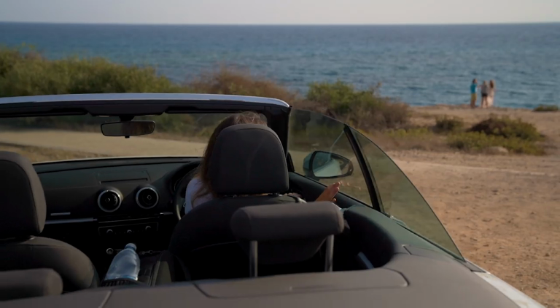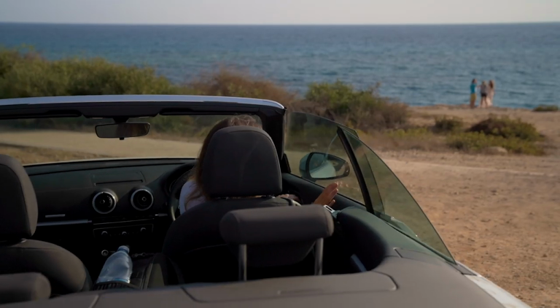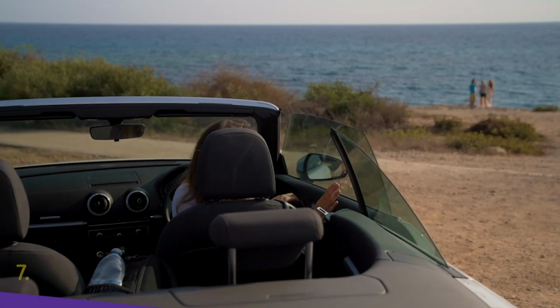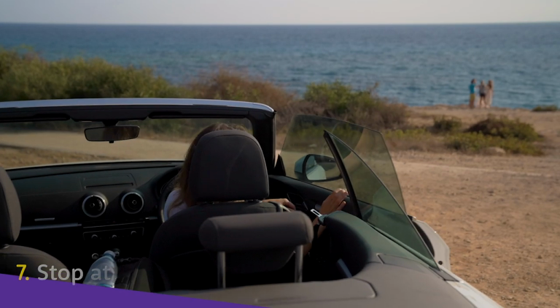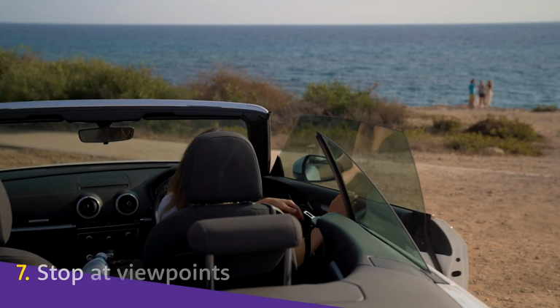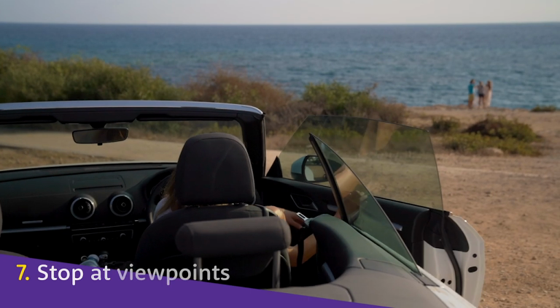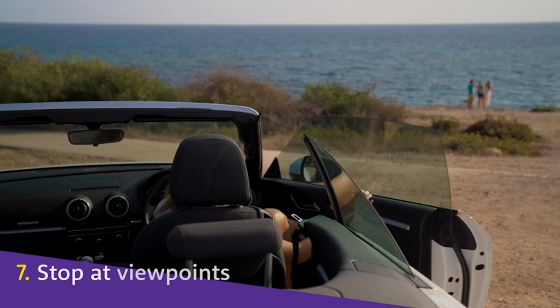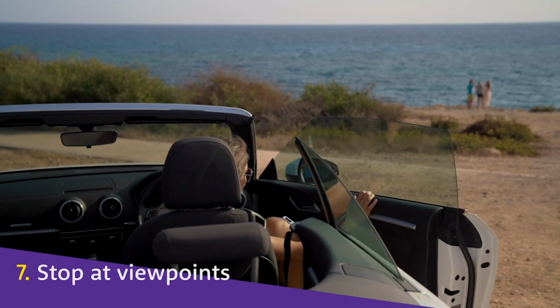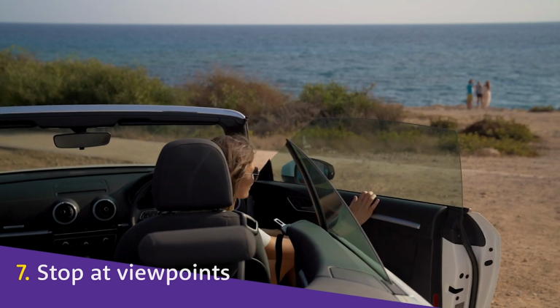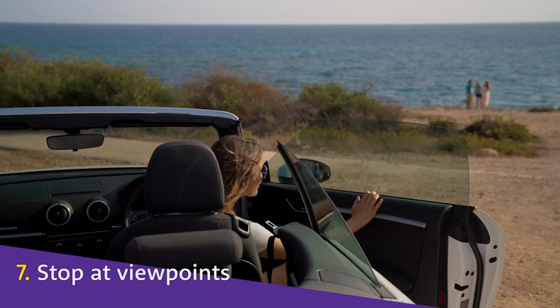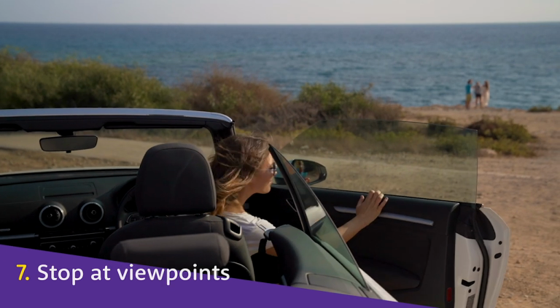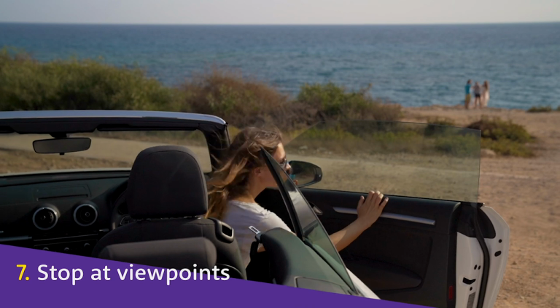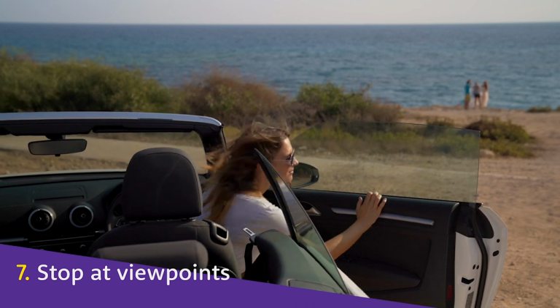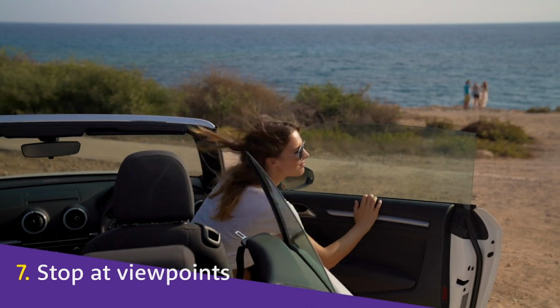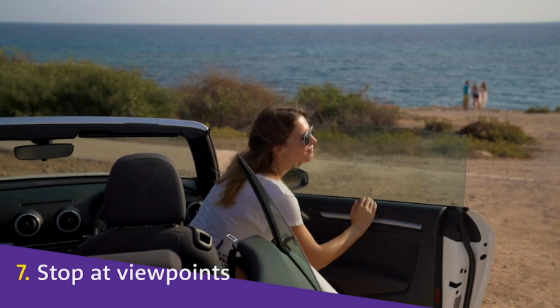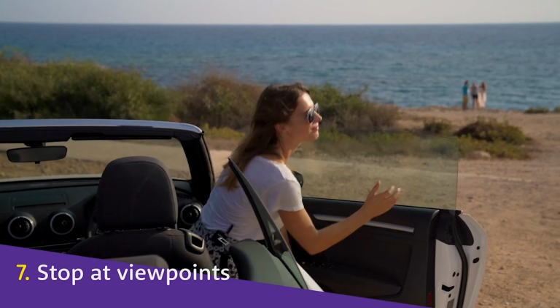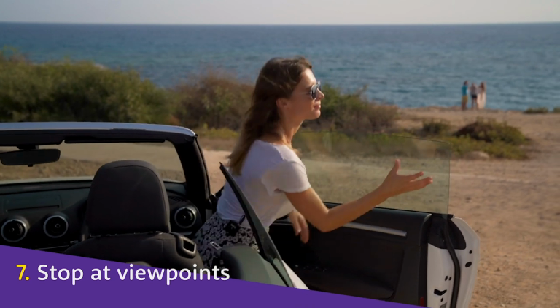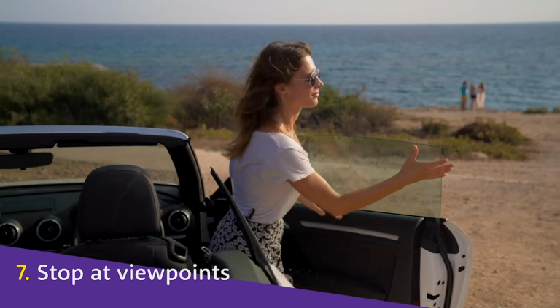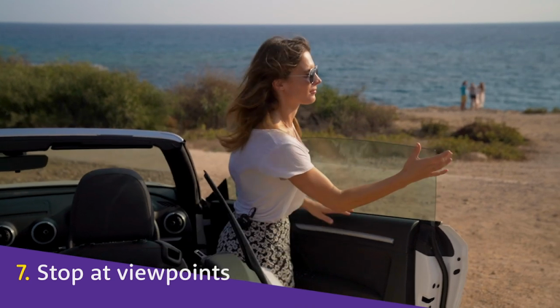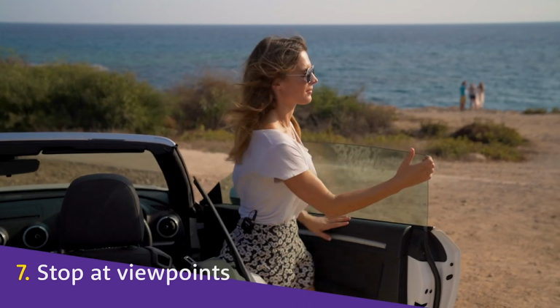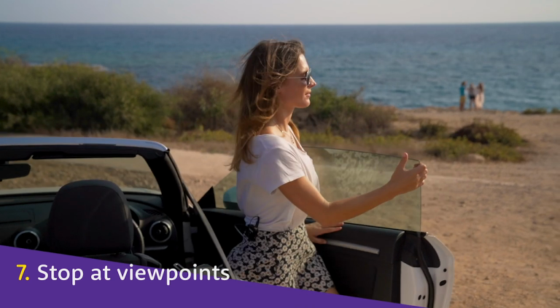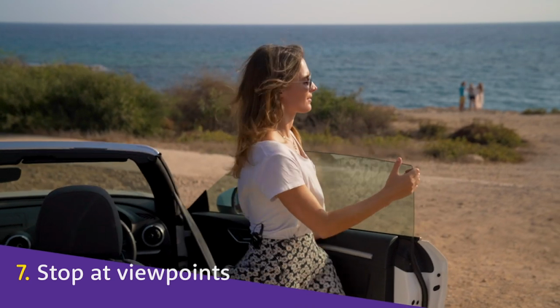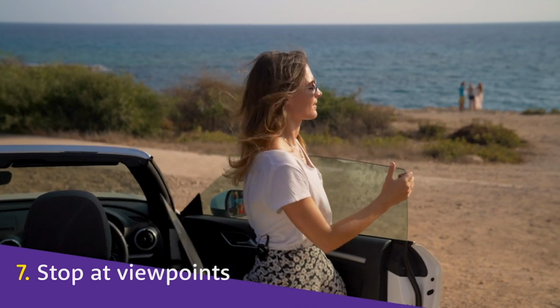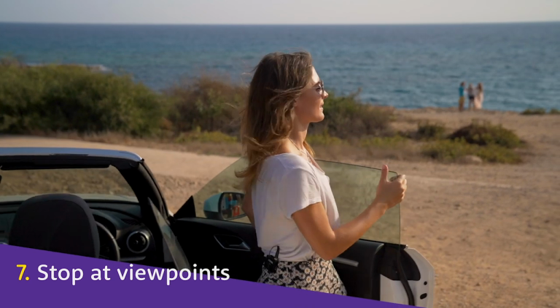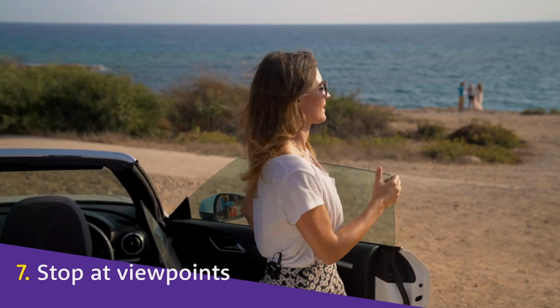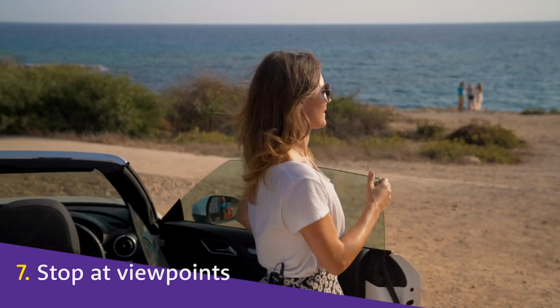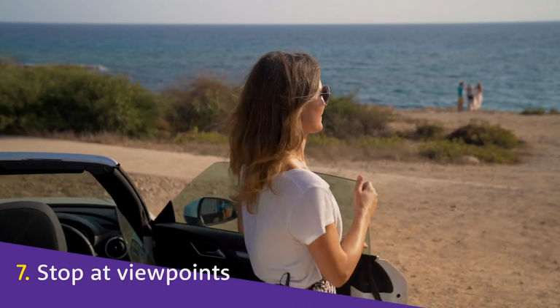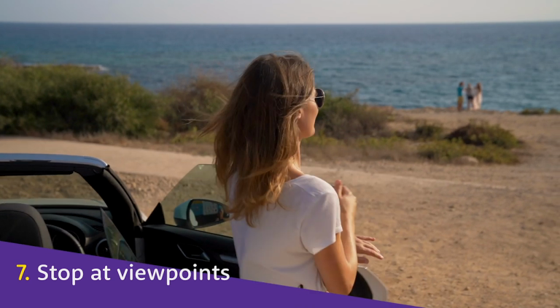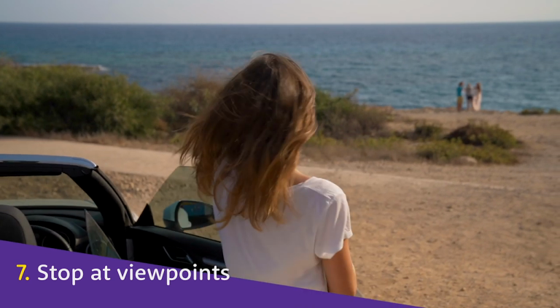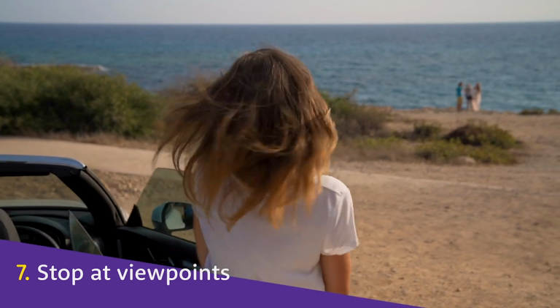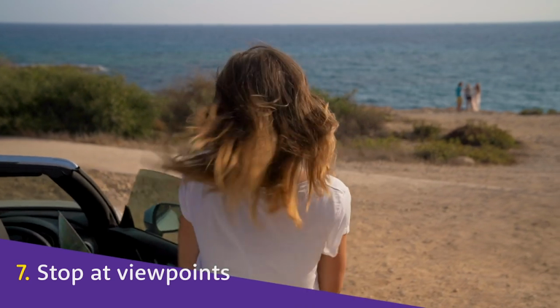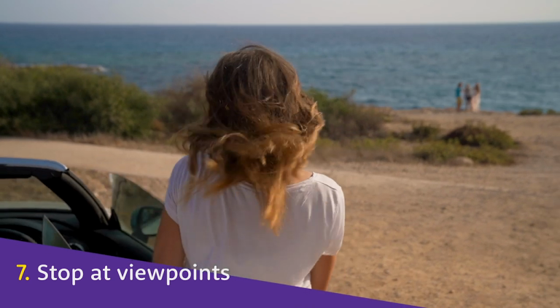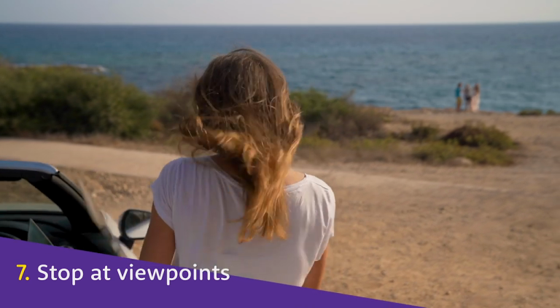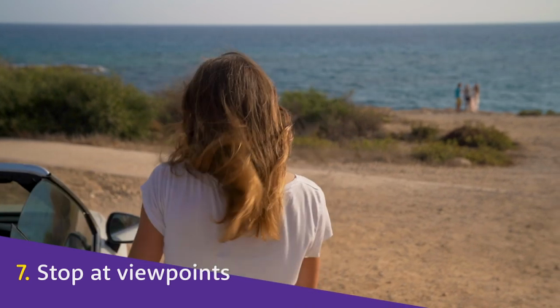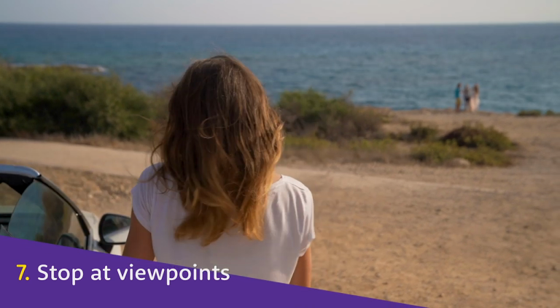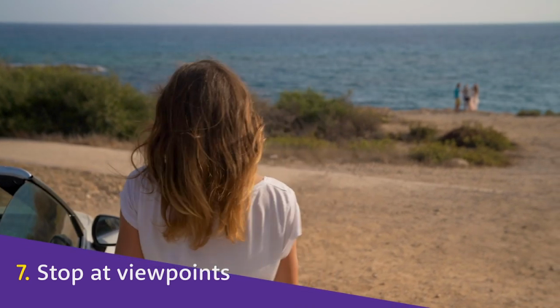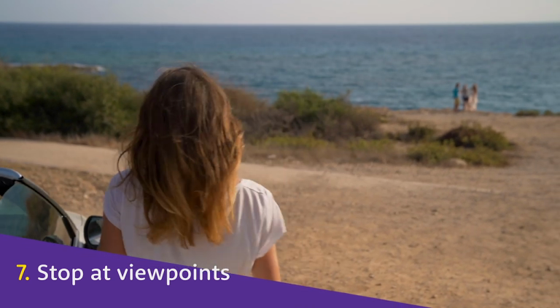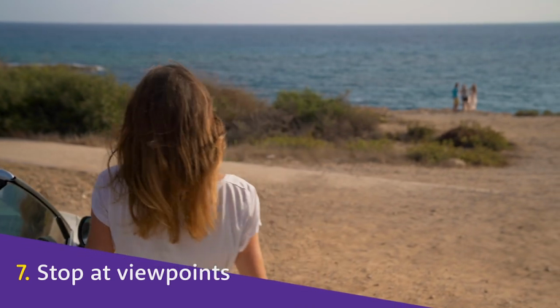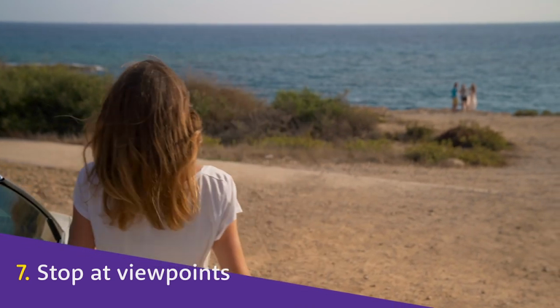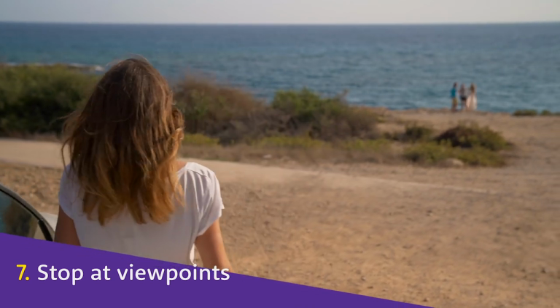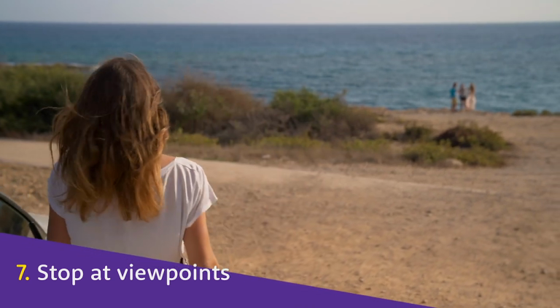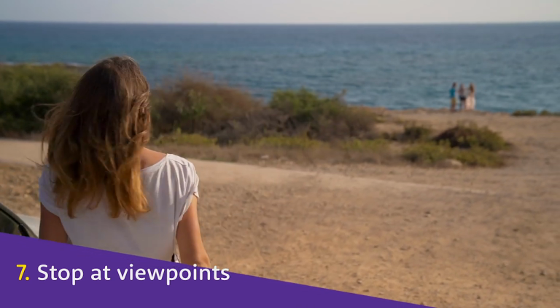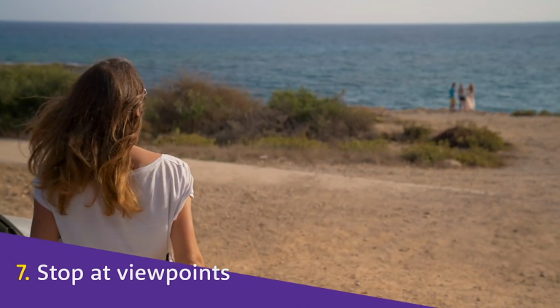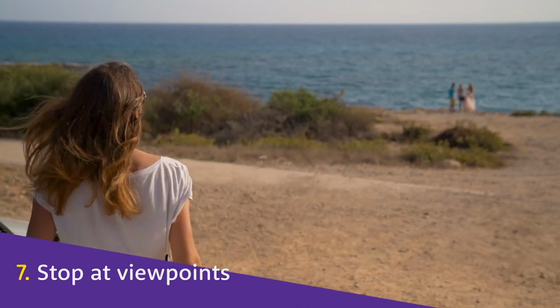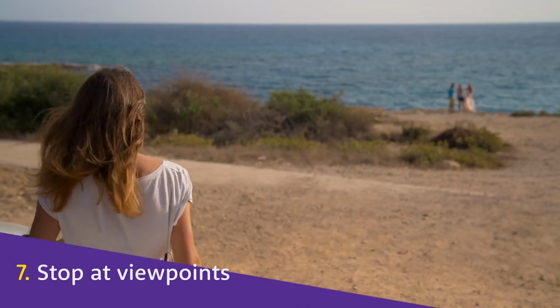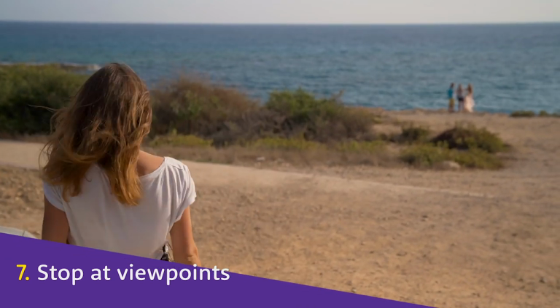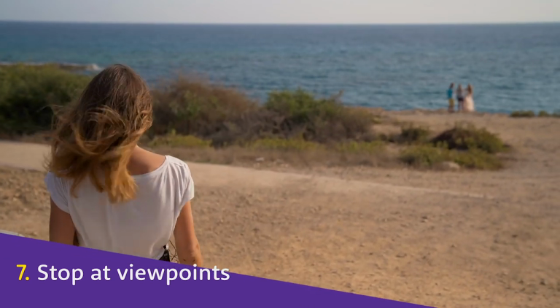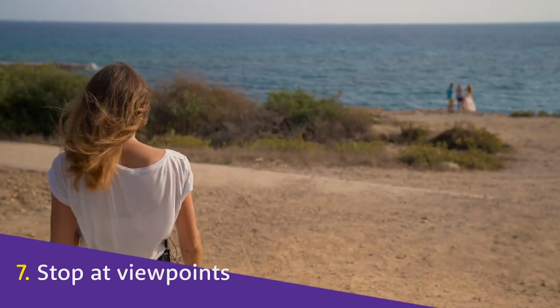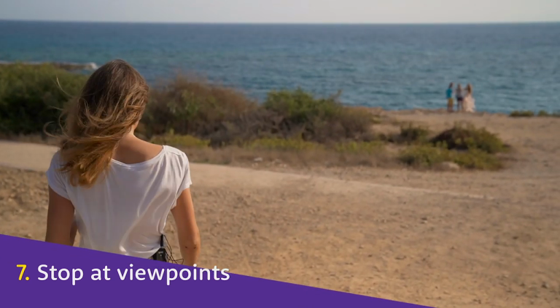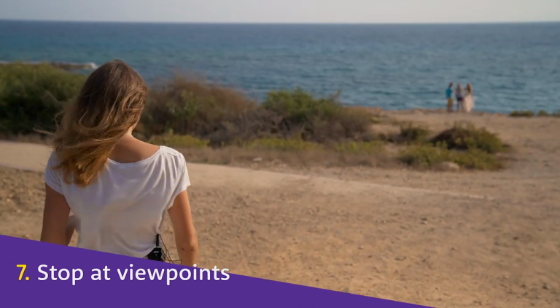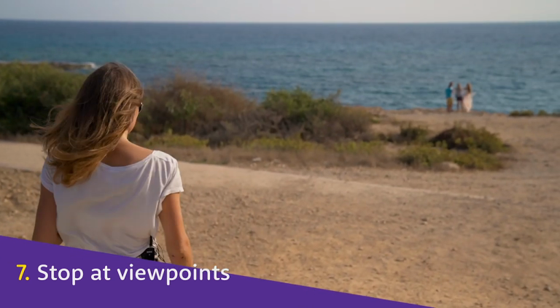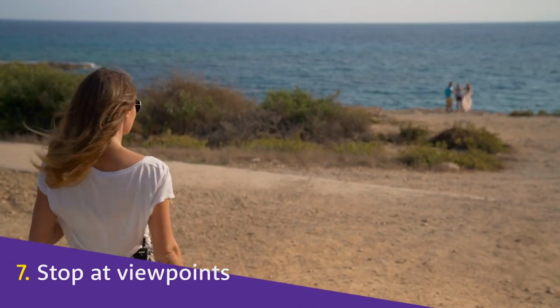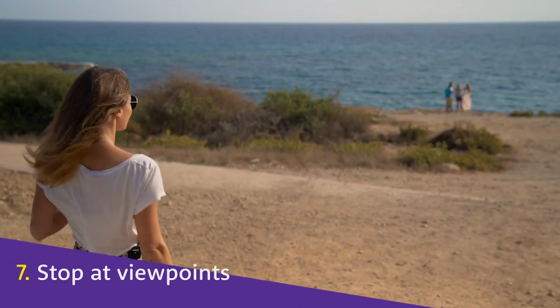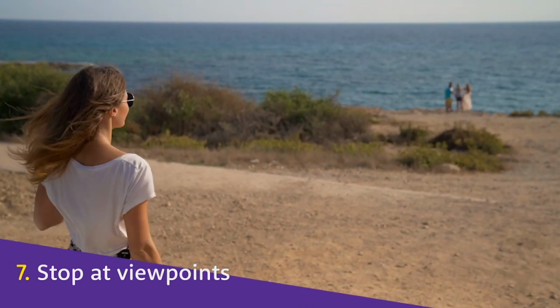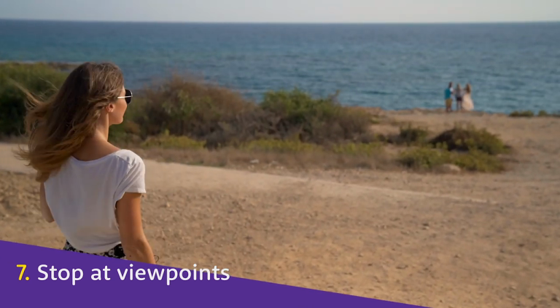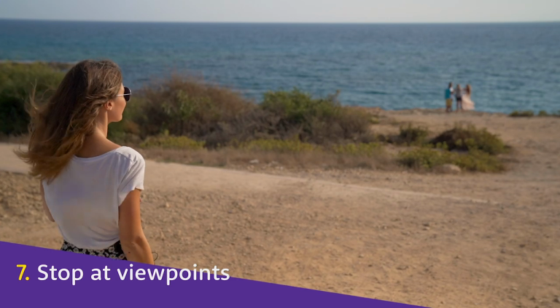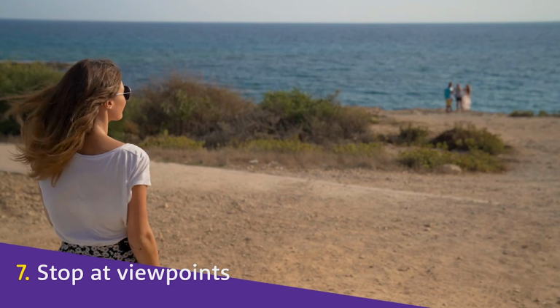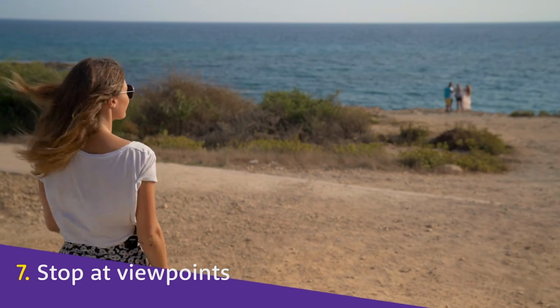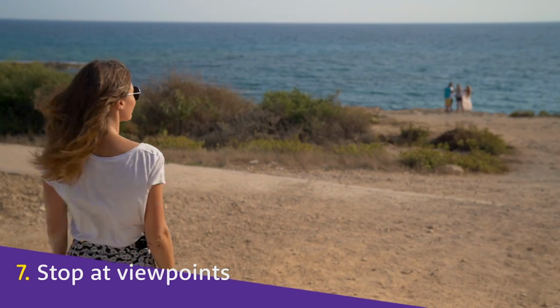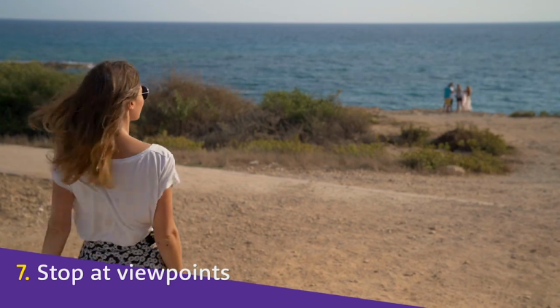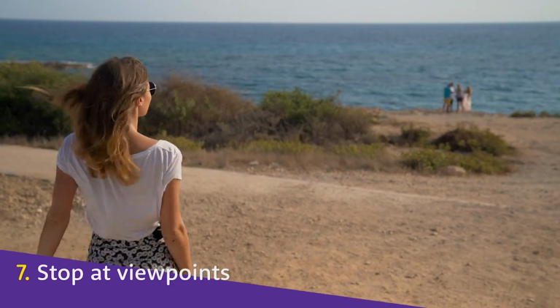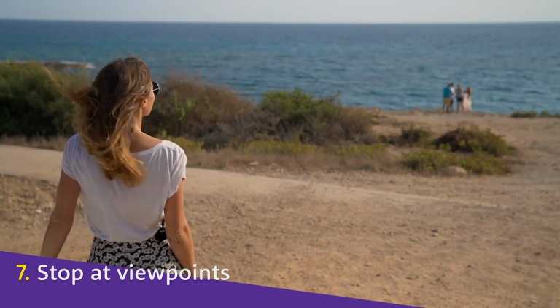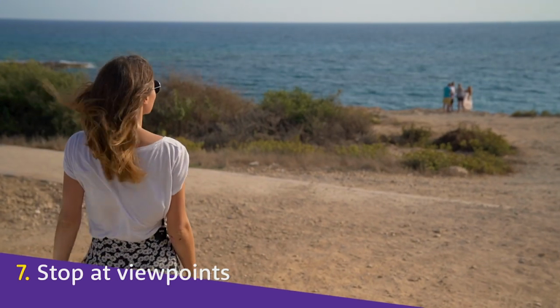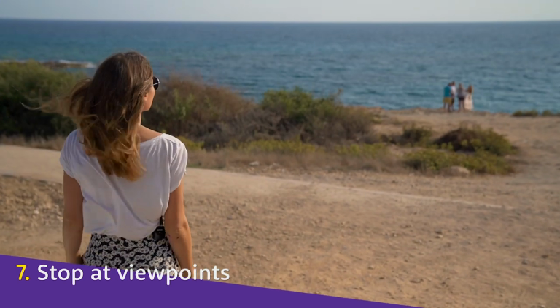What's a road trip without stopping to enjoy the views? Plan extra time into your day so you can stop whenever you want.